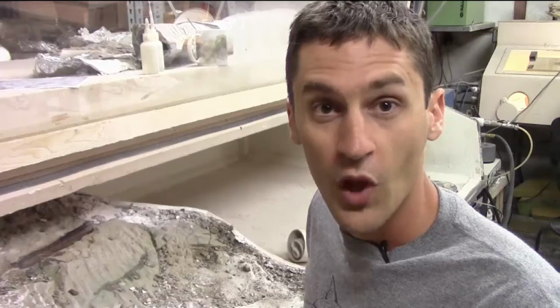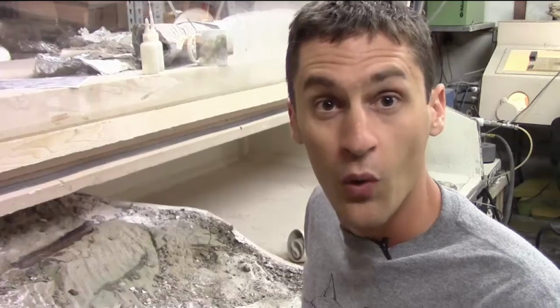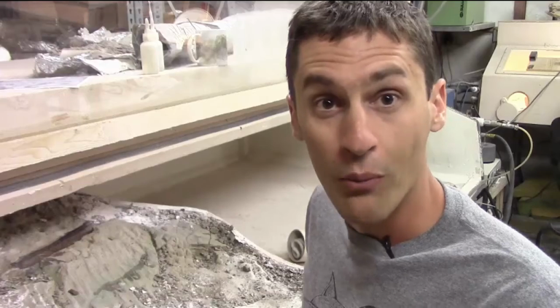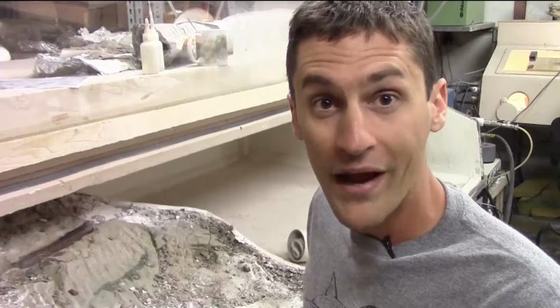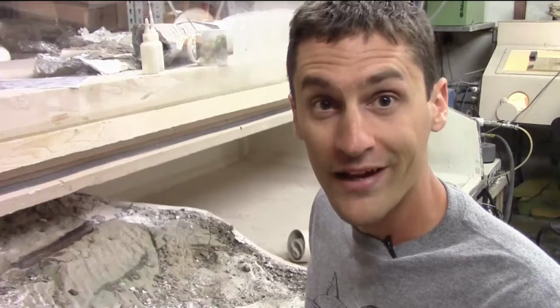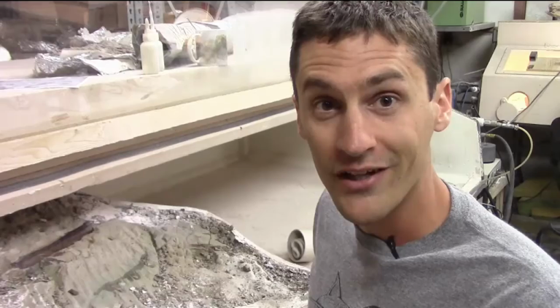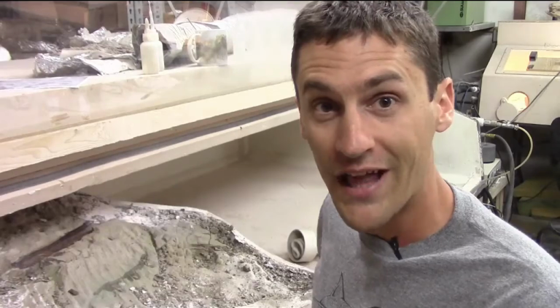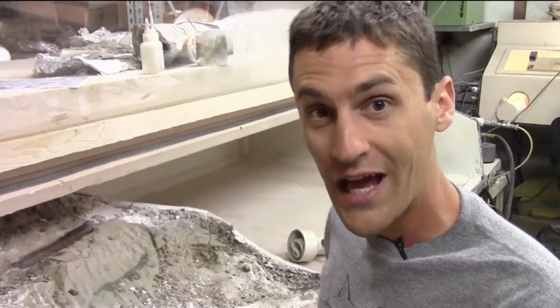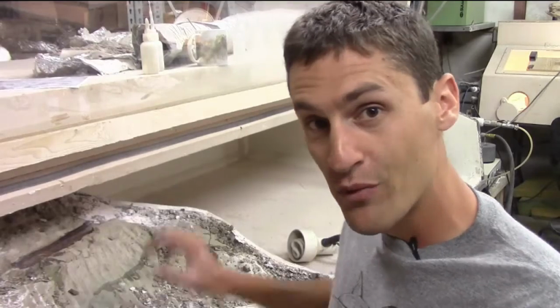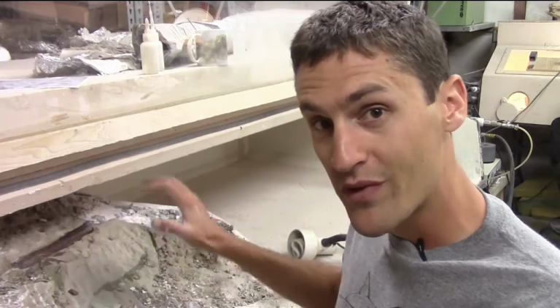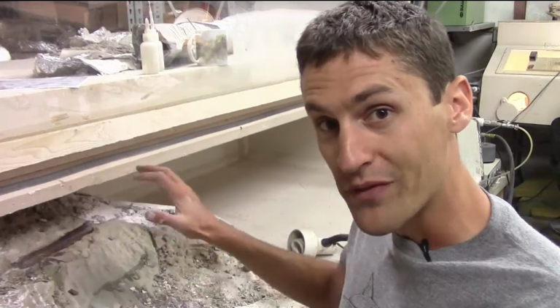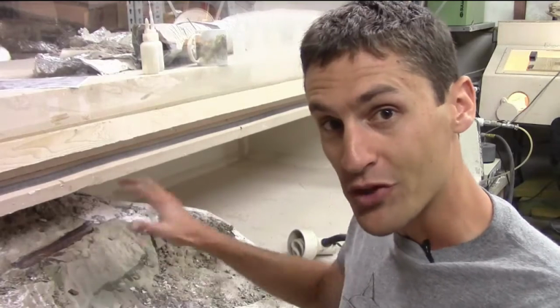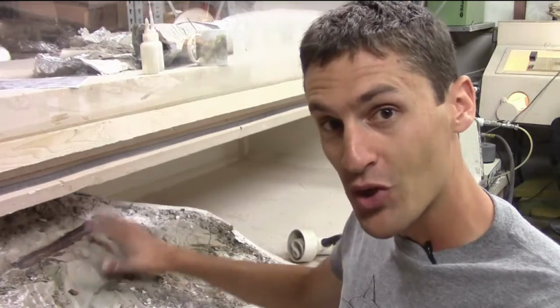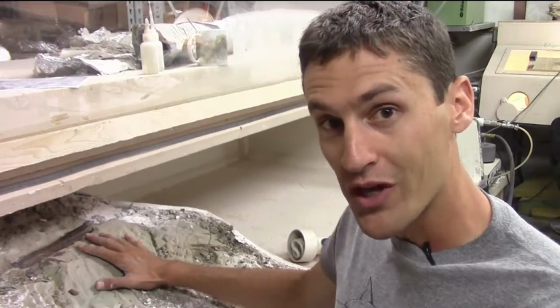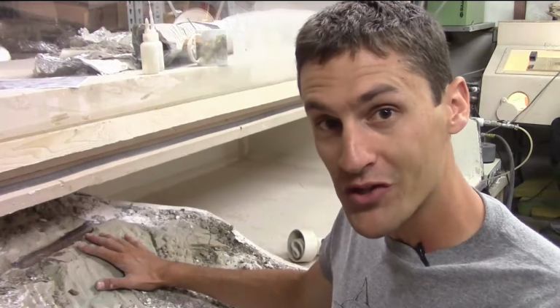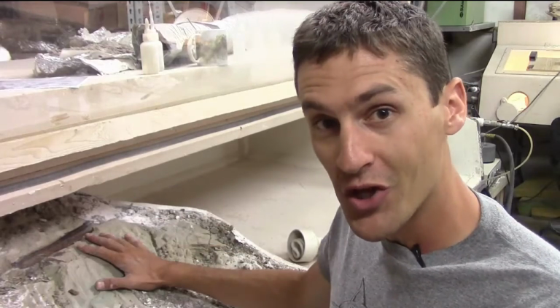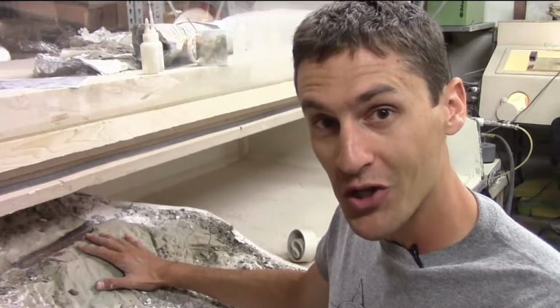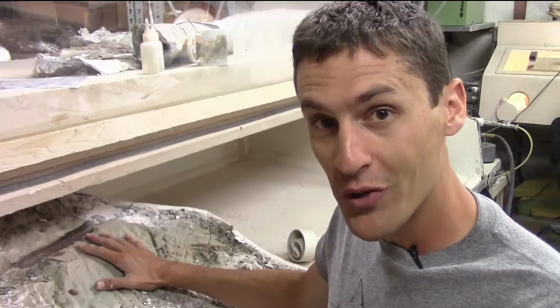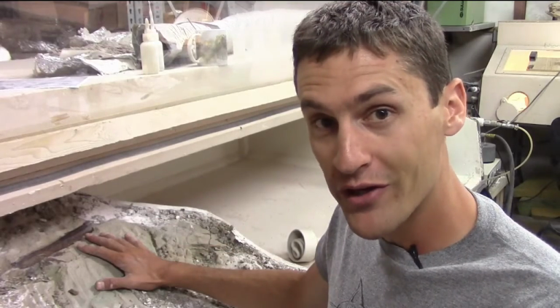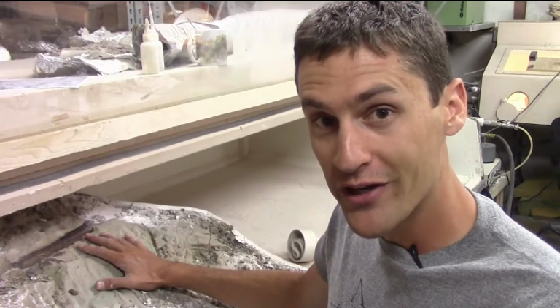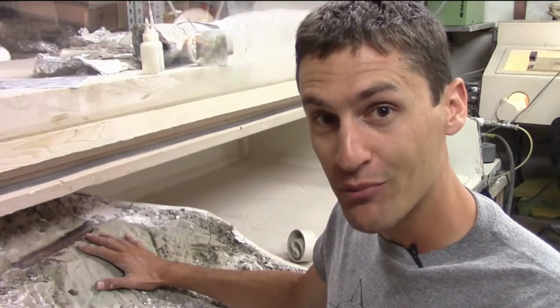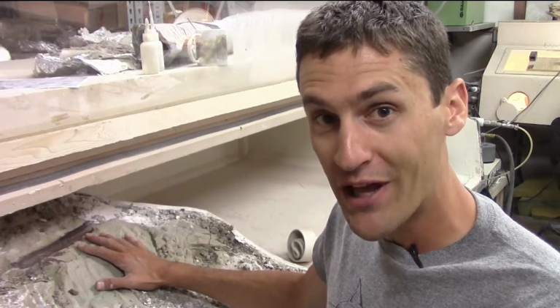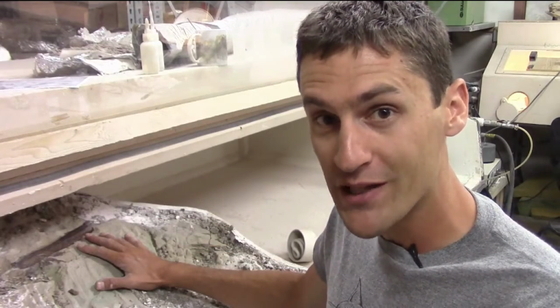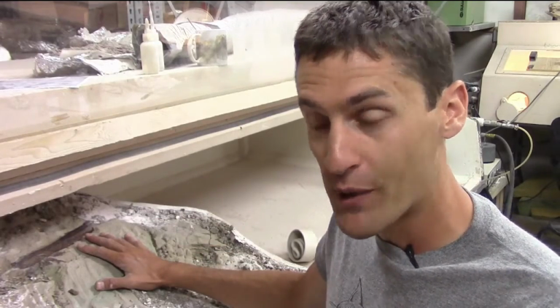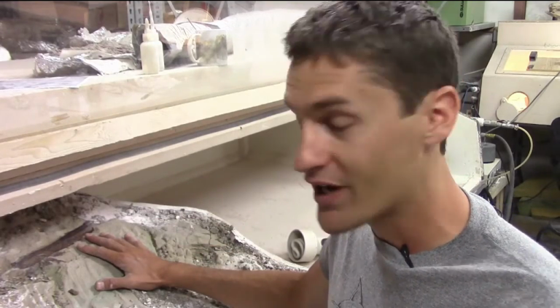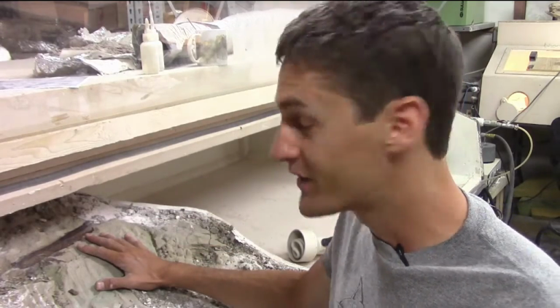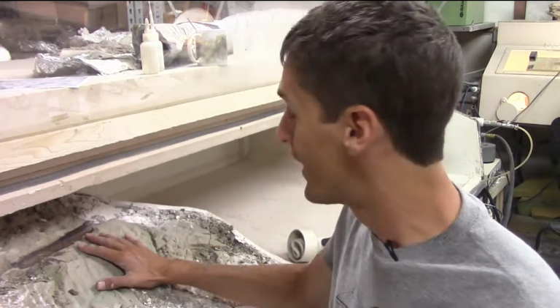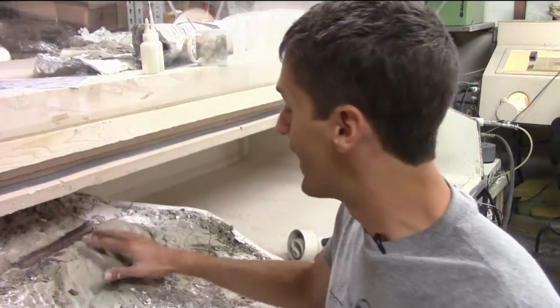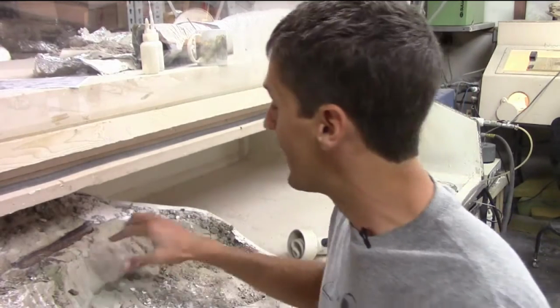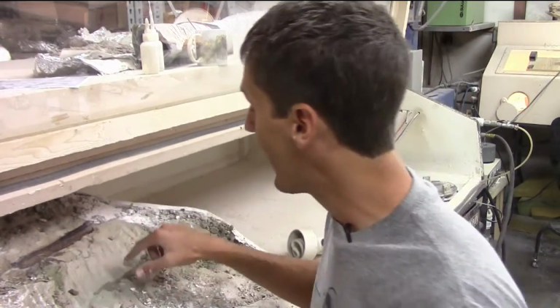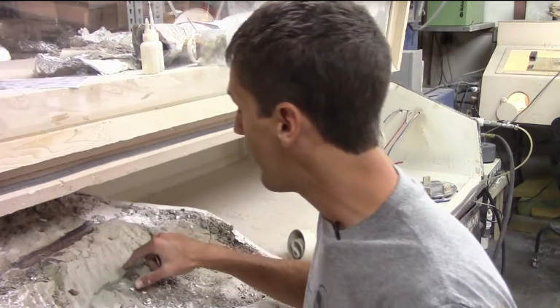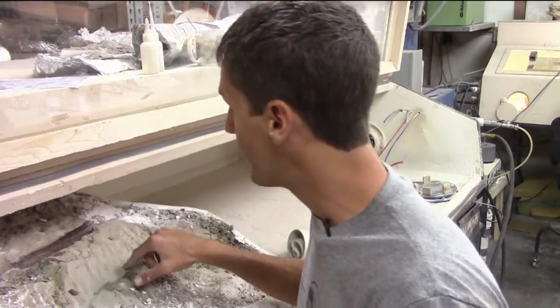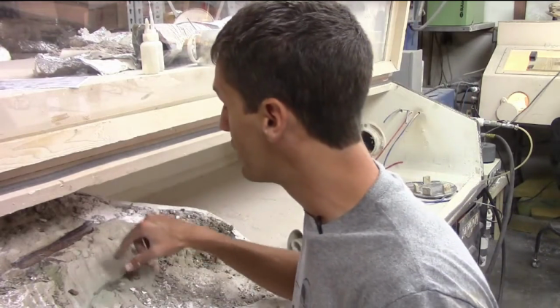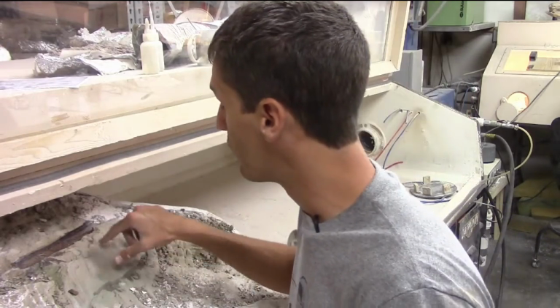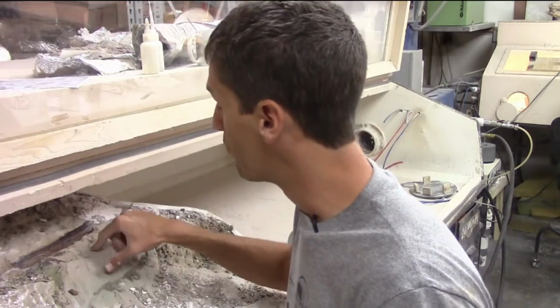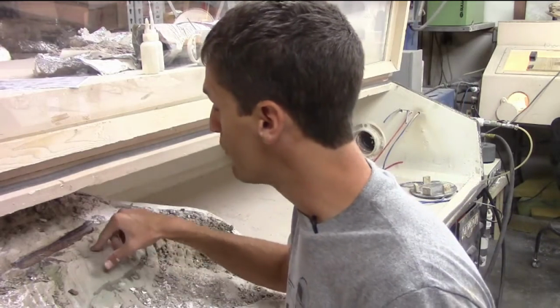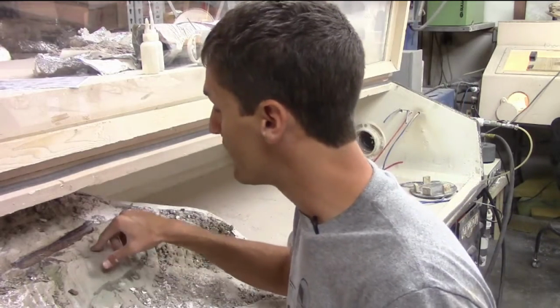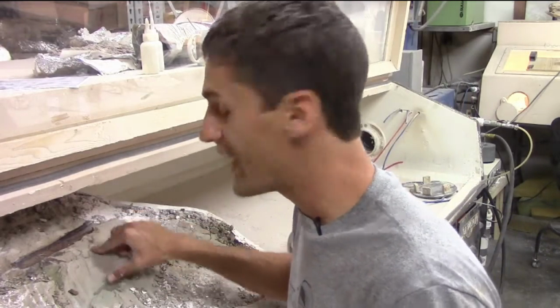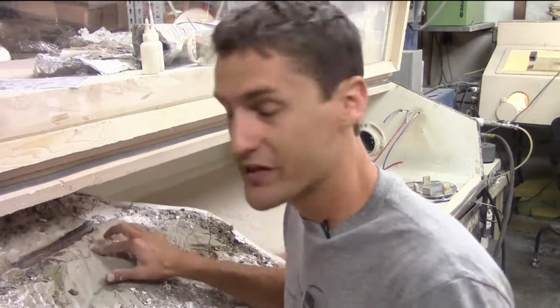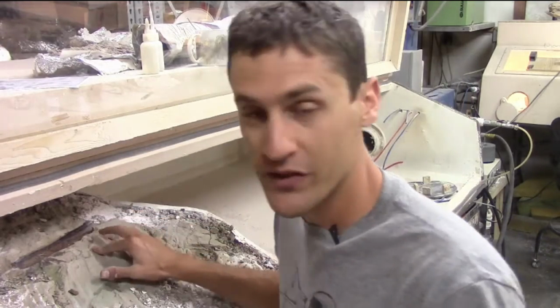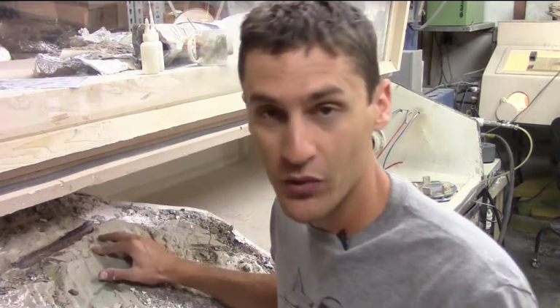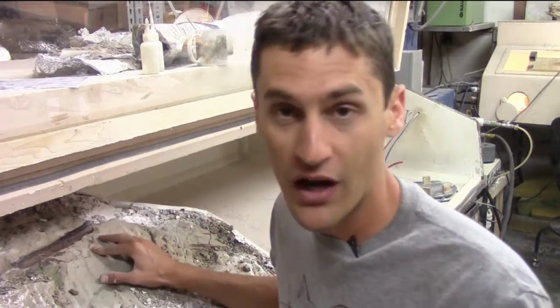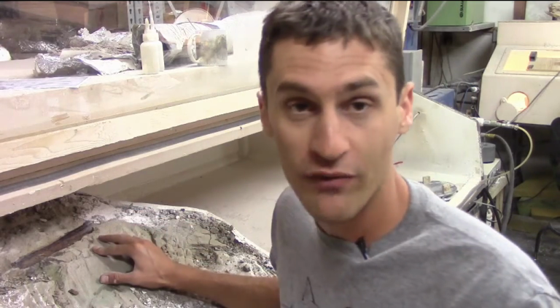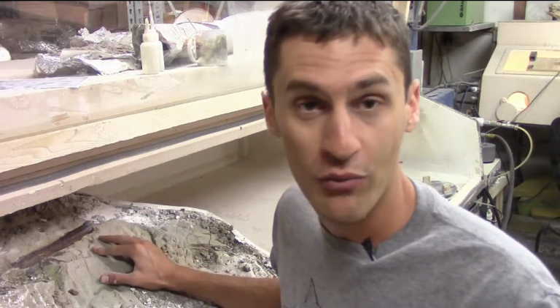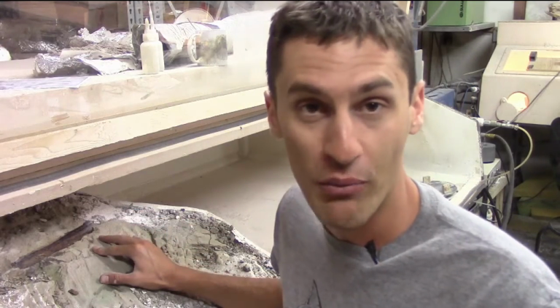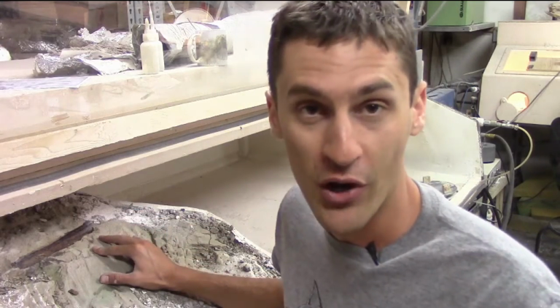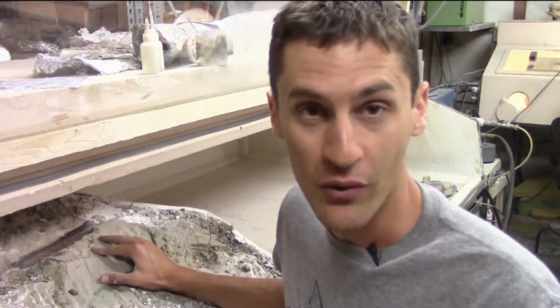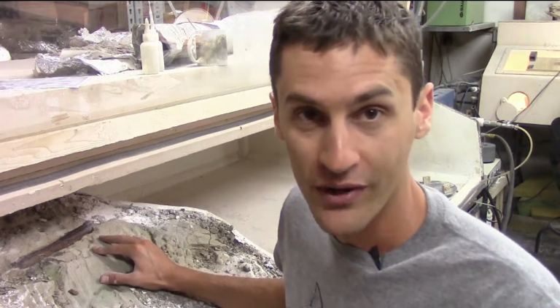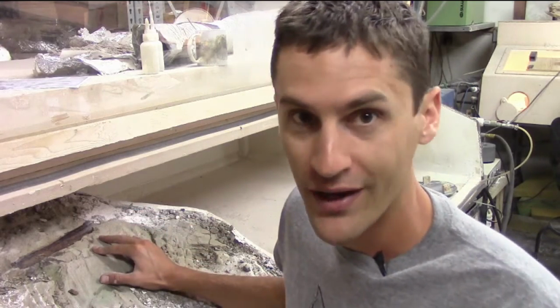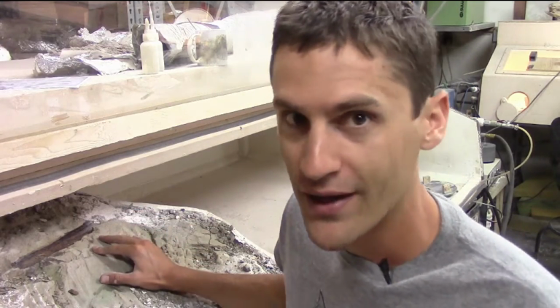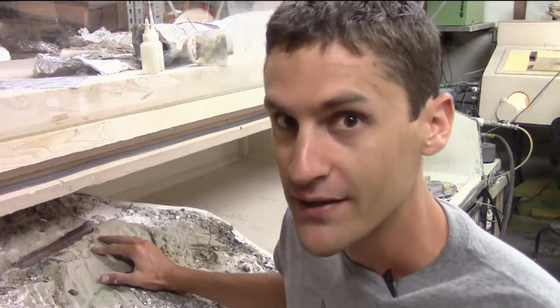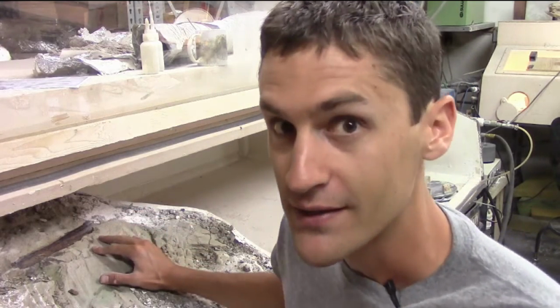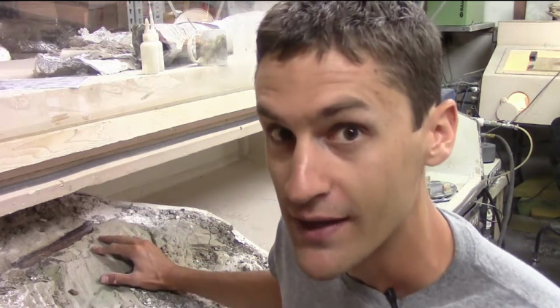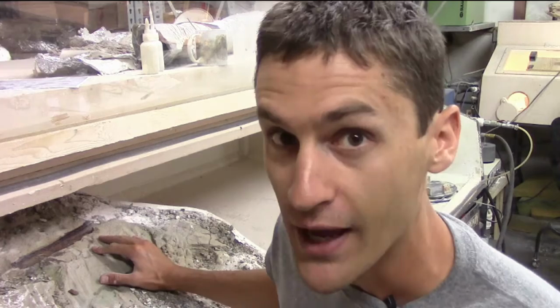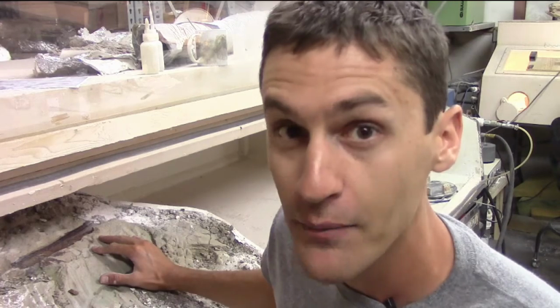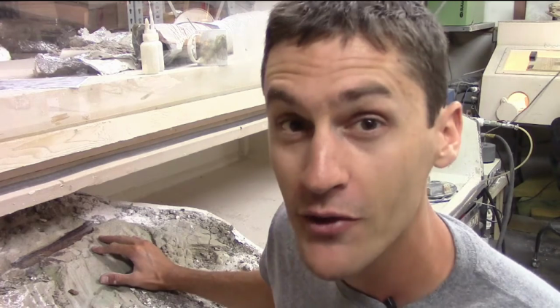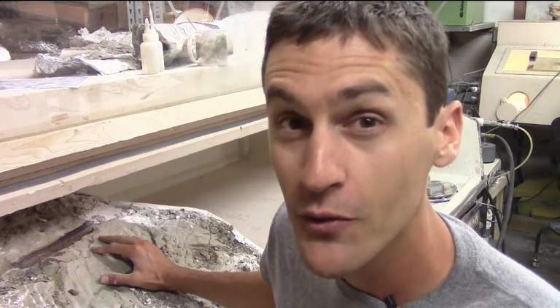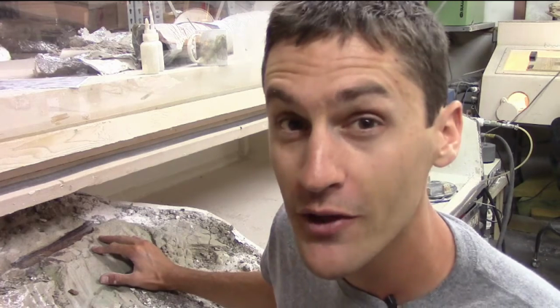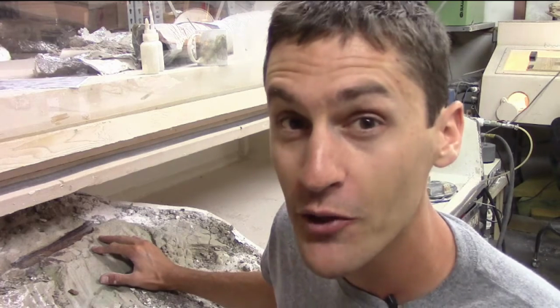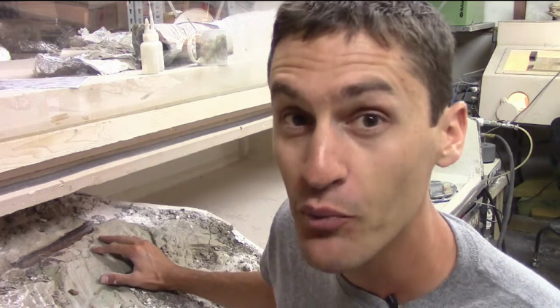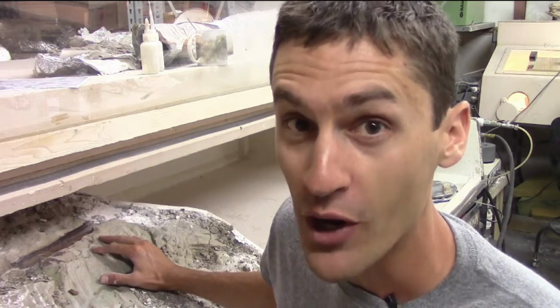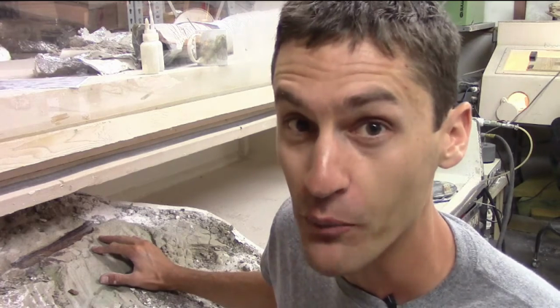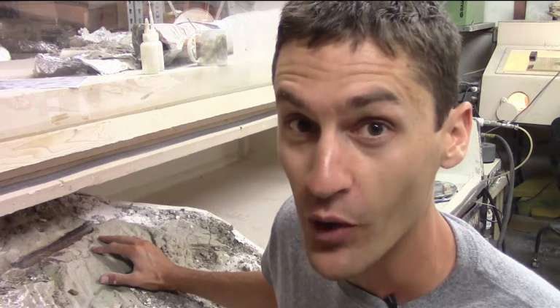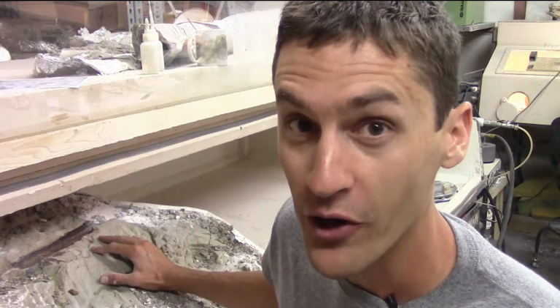We're back in the lab. We've got the Triceratops skull loaded into the blast box. Now I need to remove the excess rock from the bone — it's time to do a little prep work.